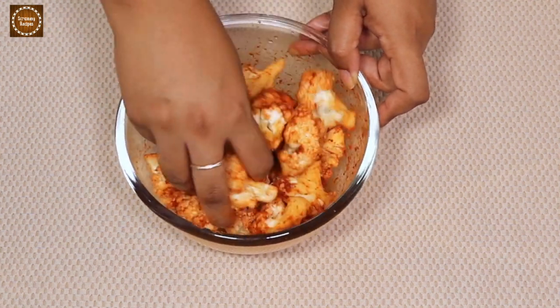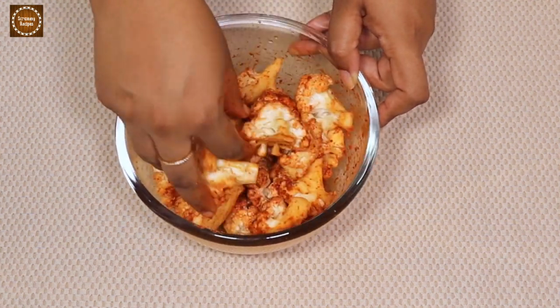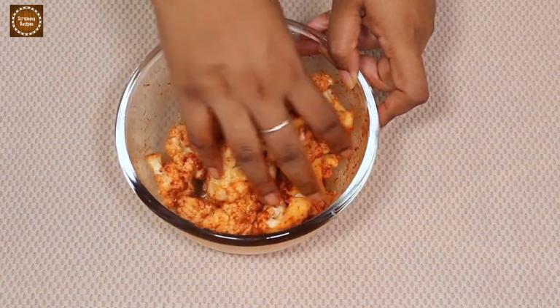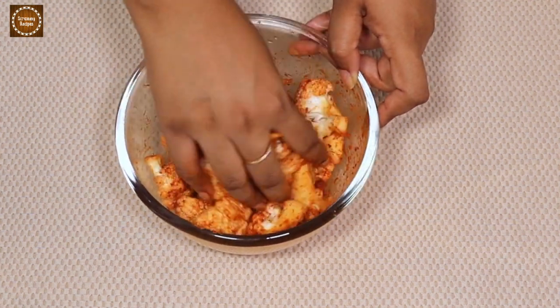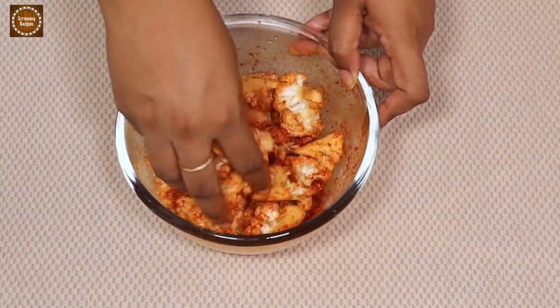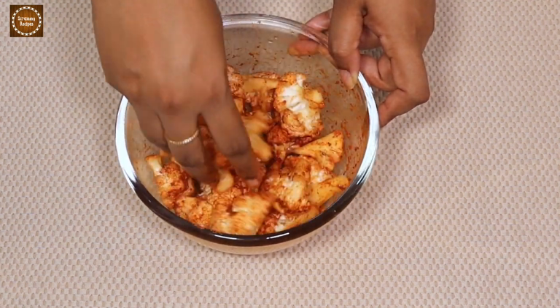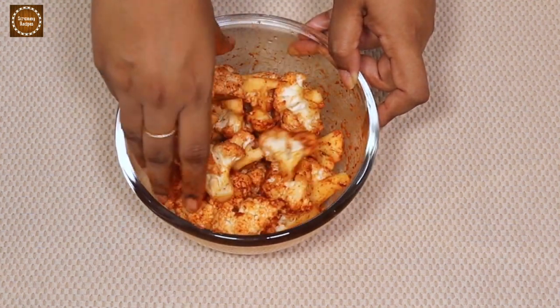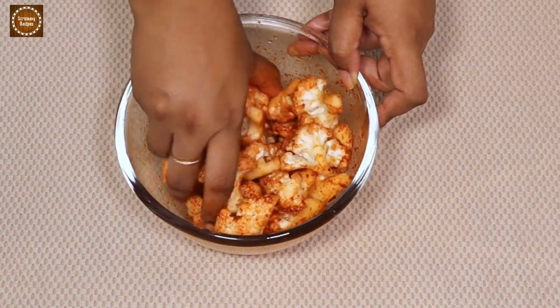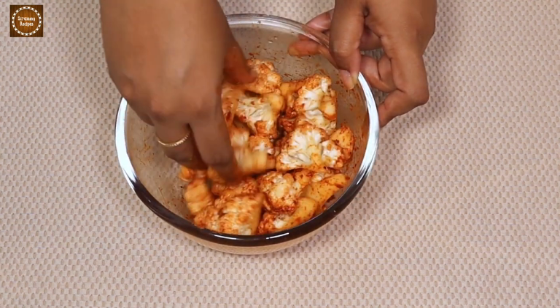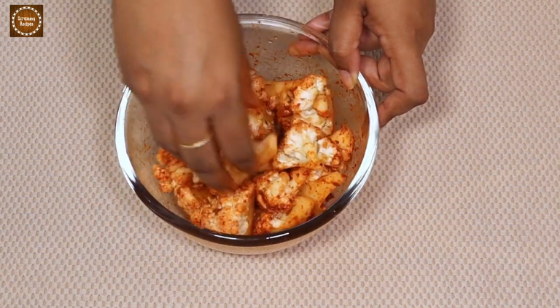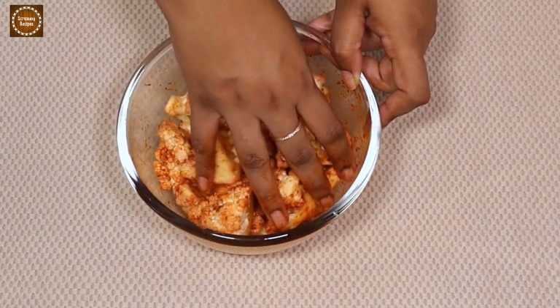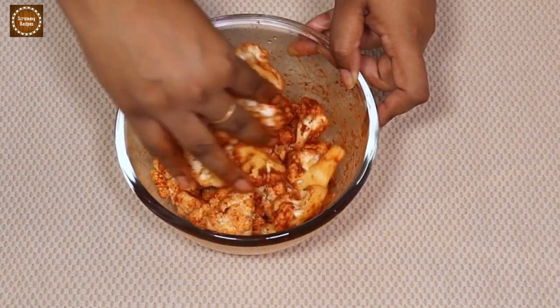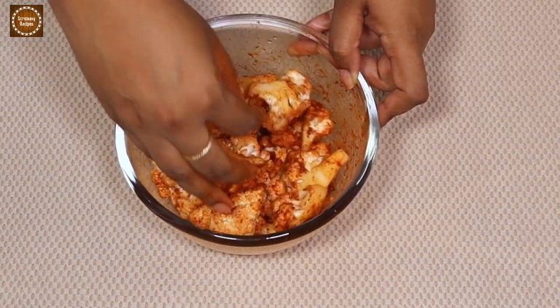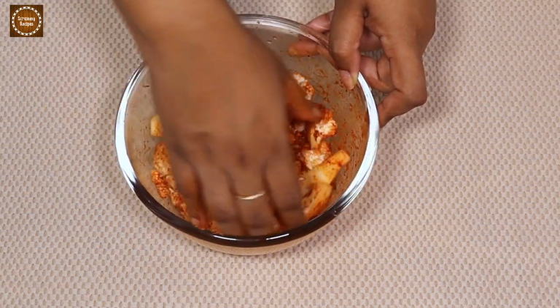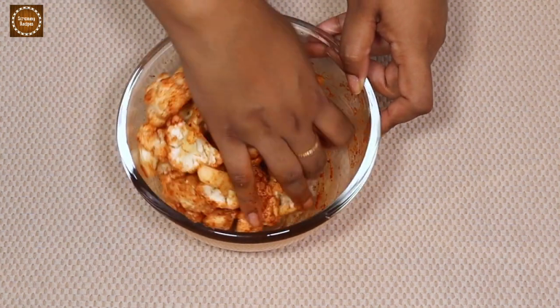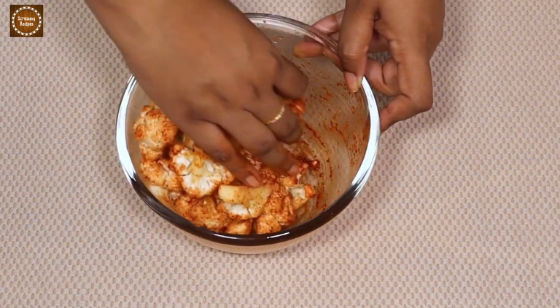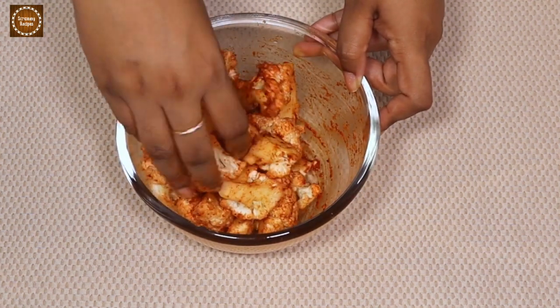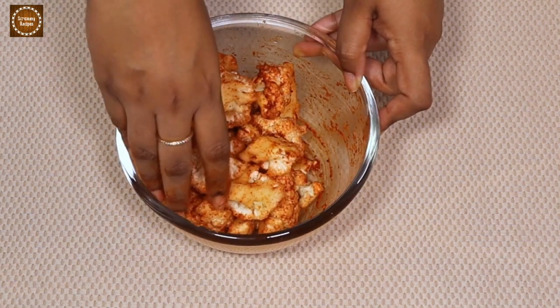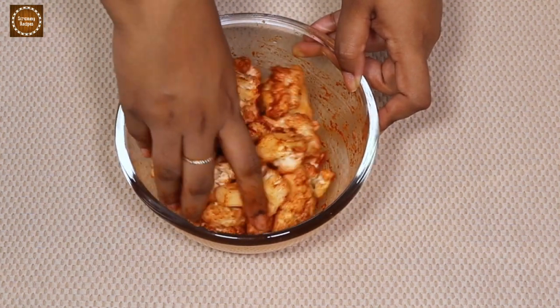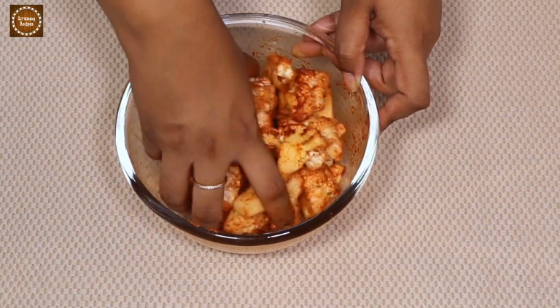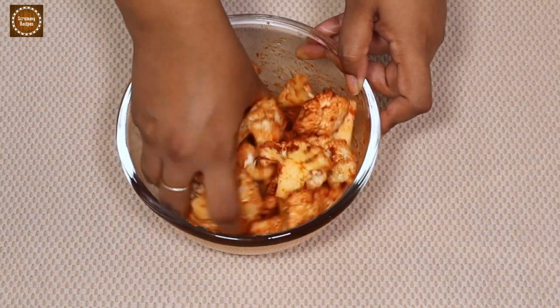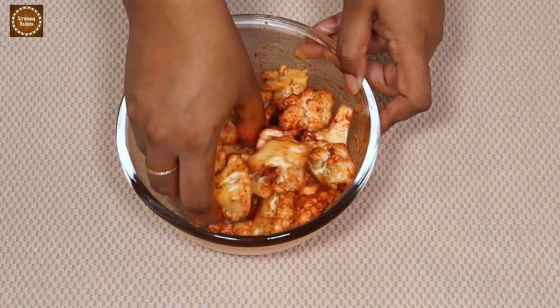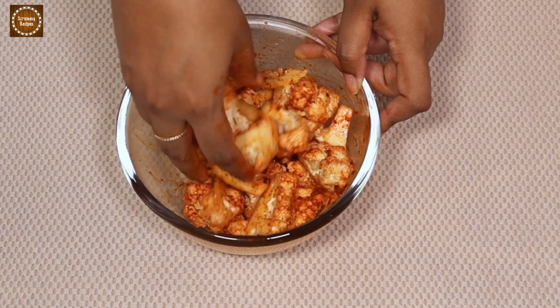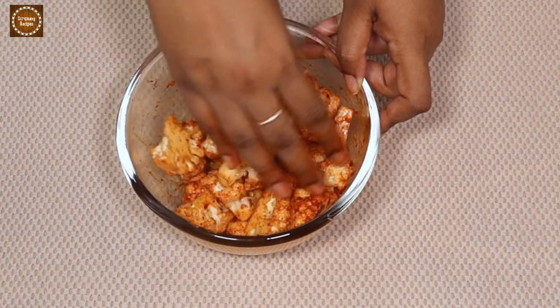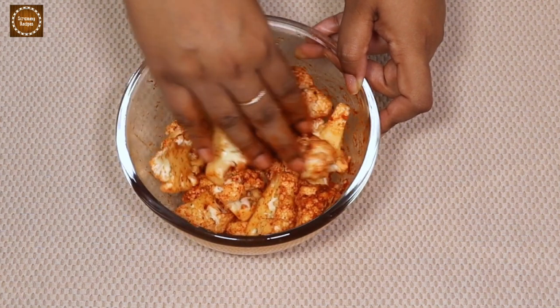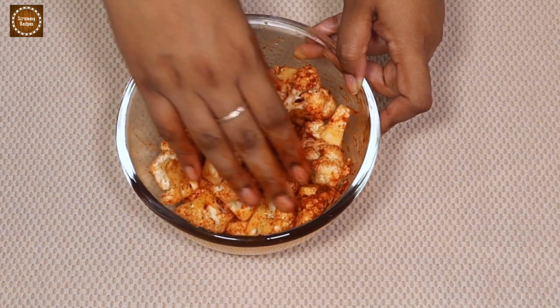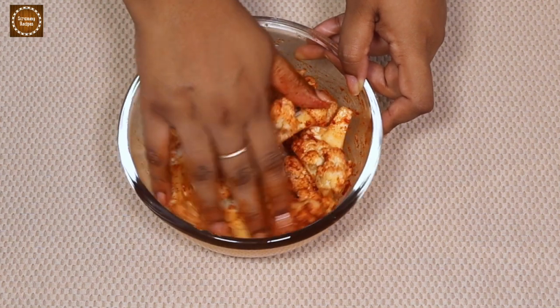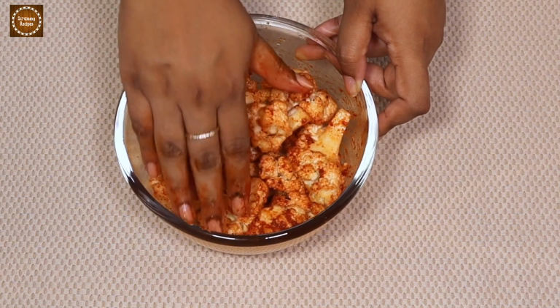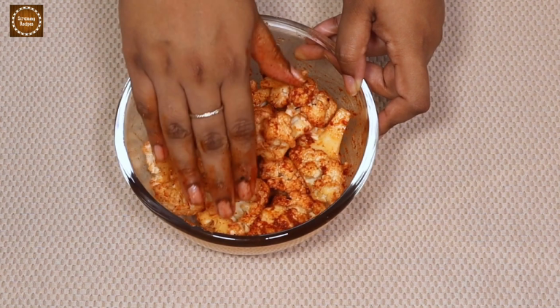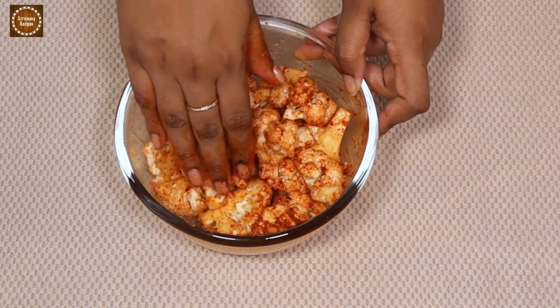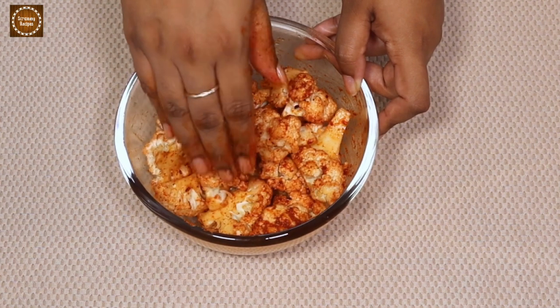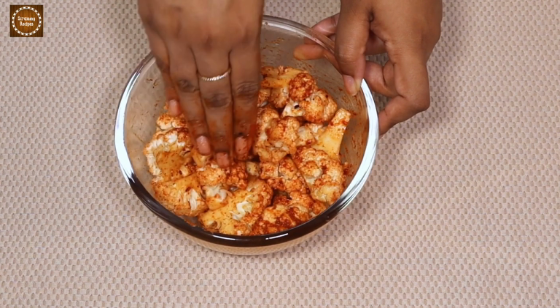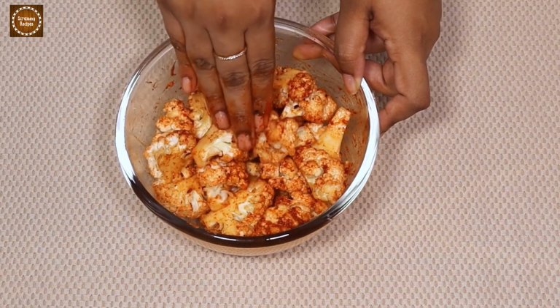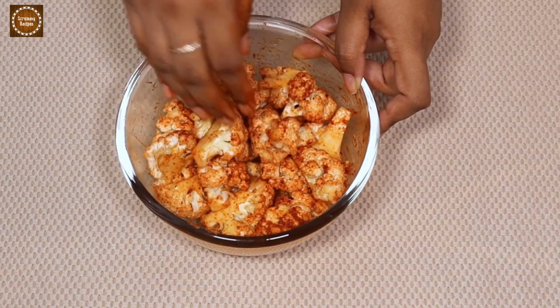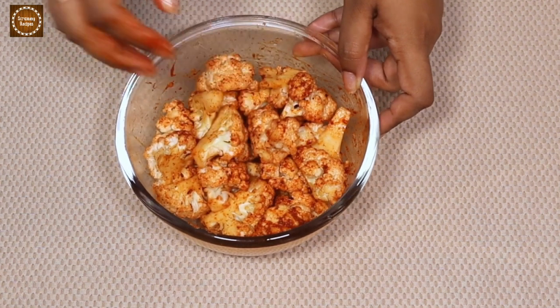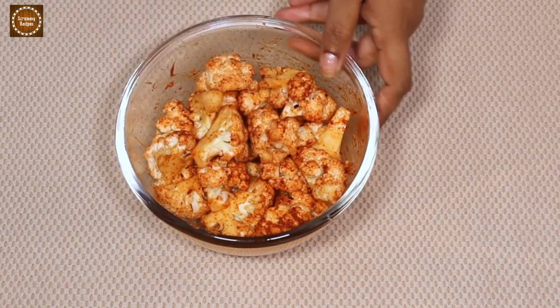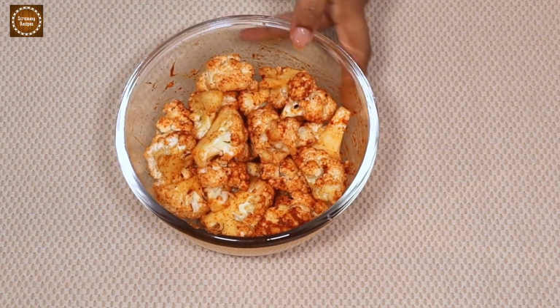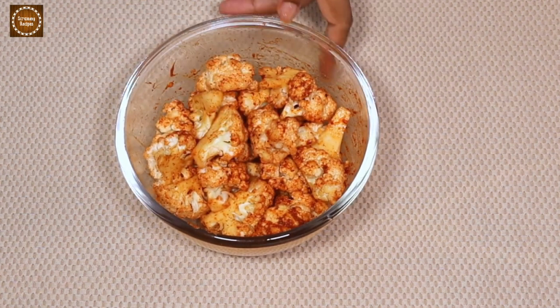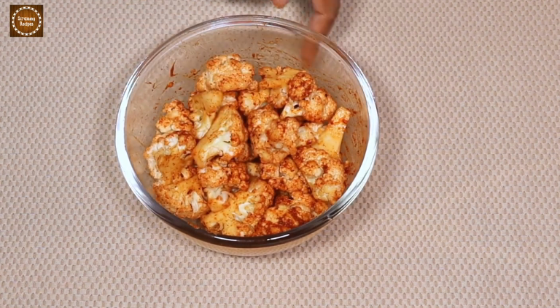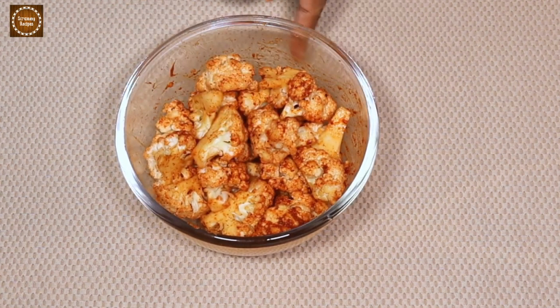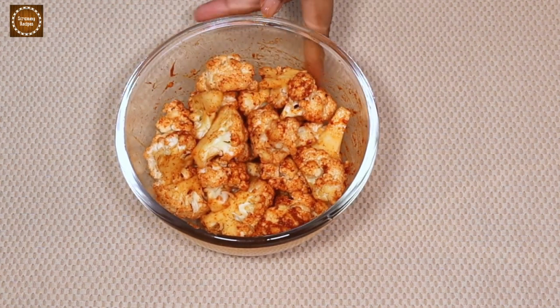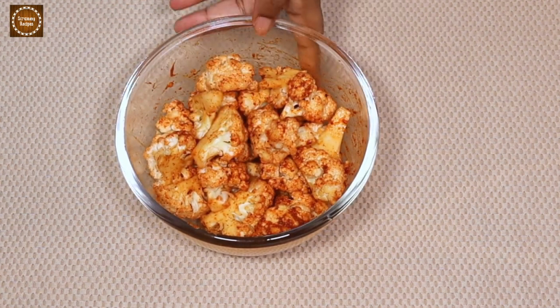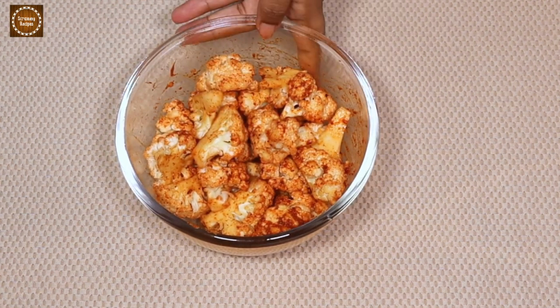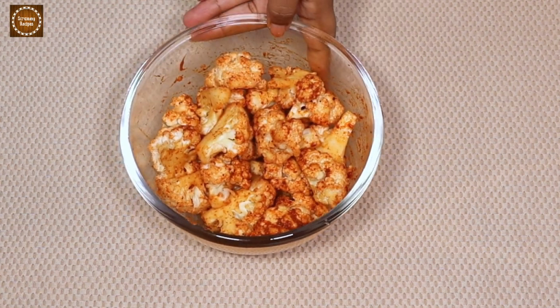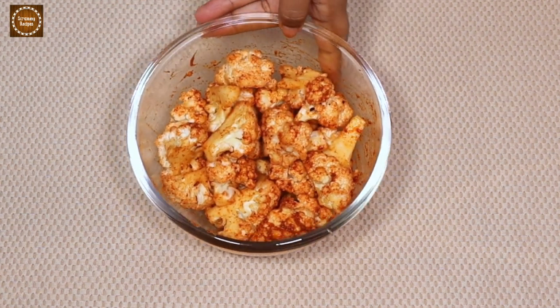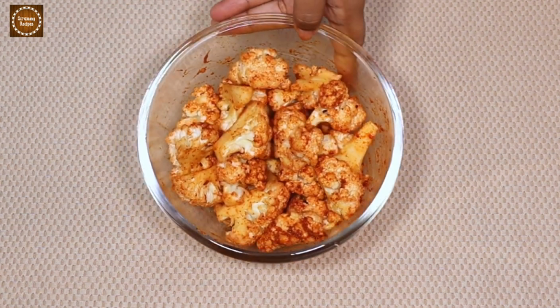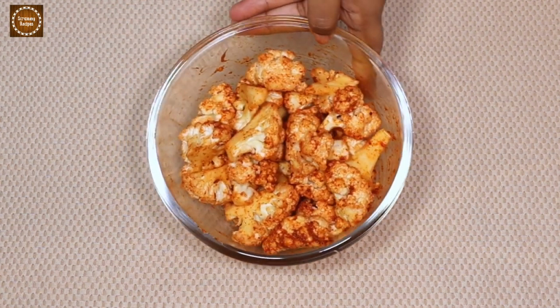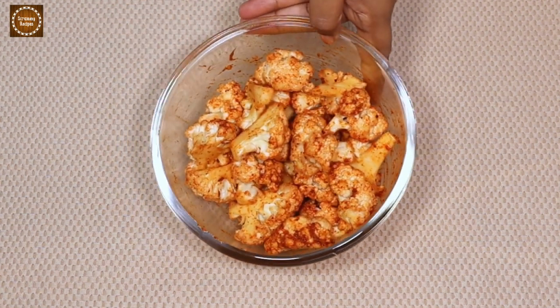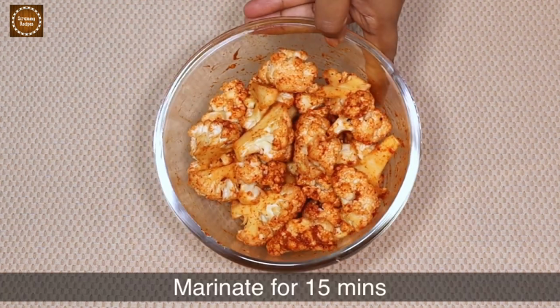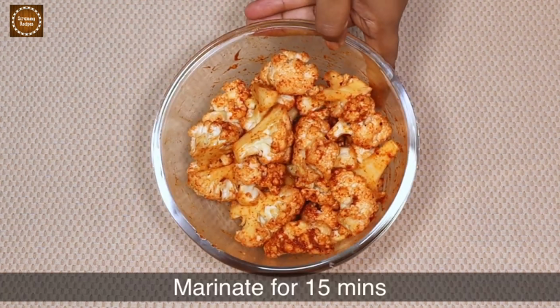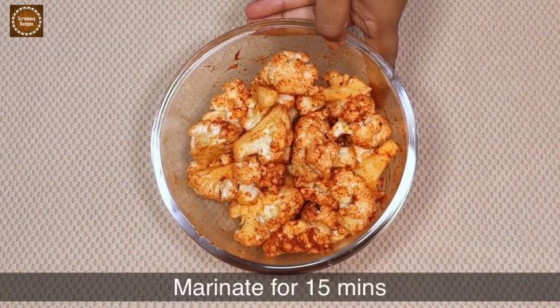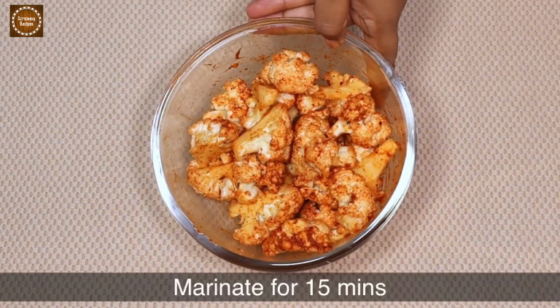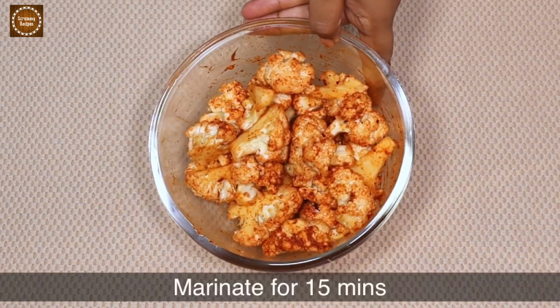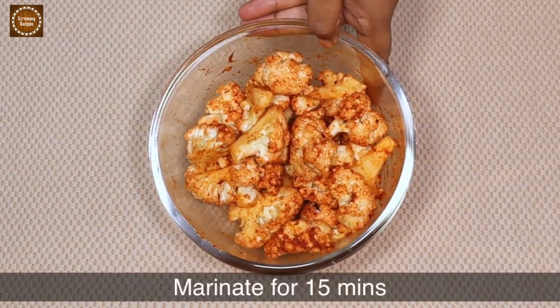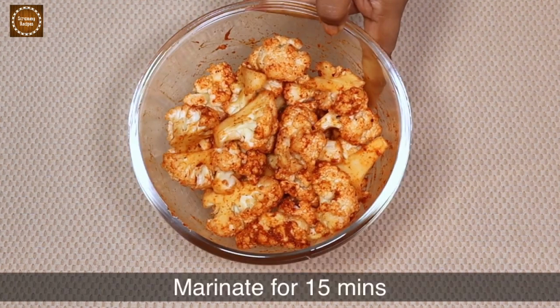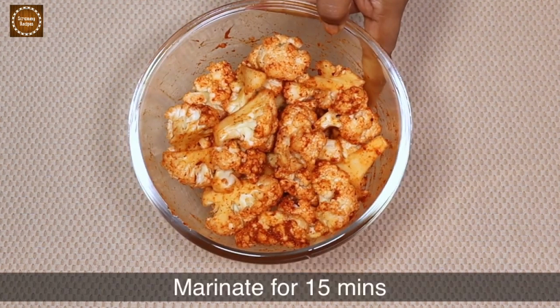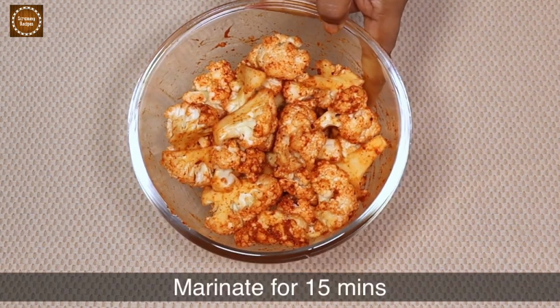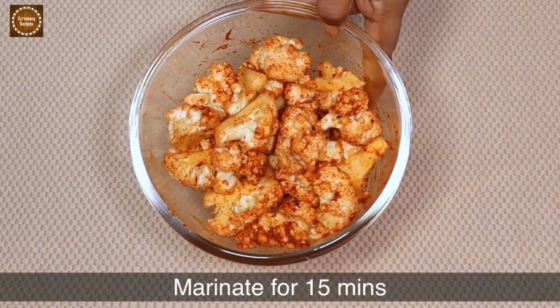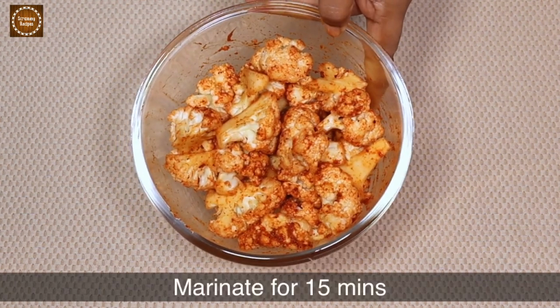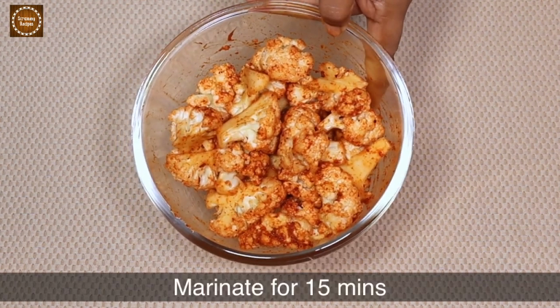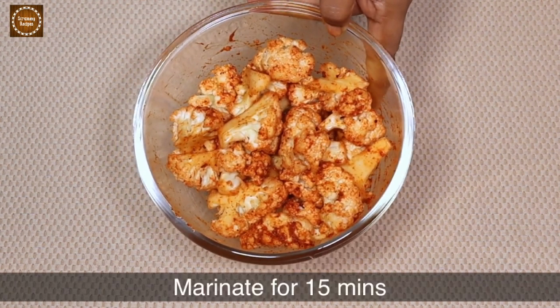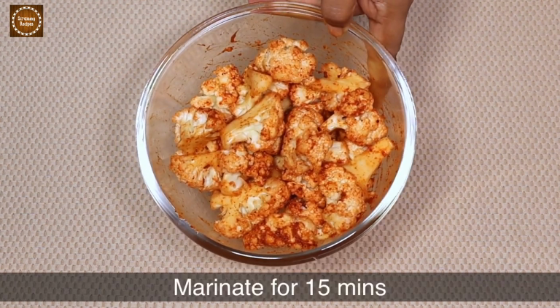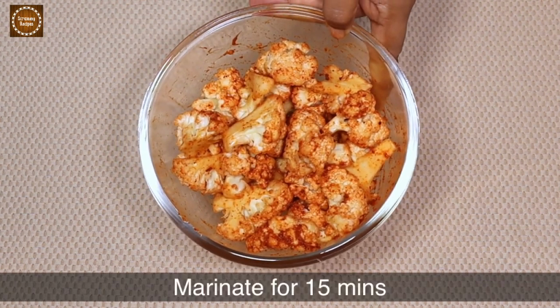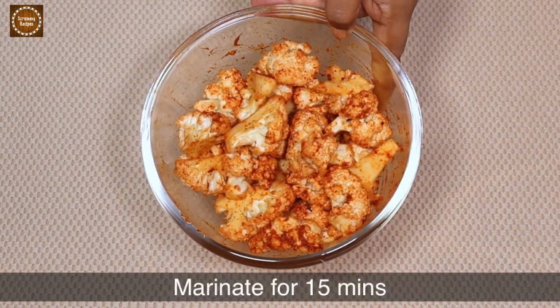Our cauliflower is well coated with the marinade. Let's keep this aside for 15 minutes.